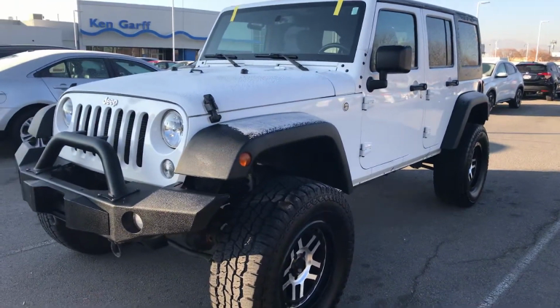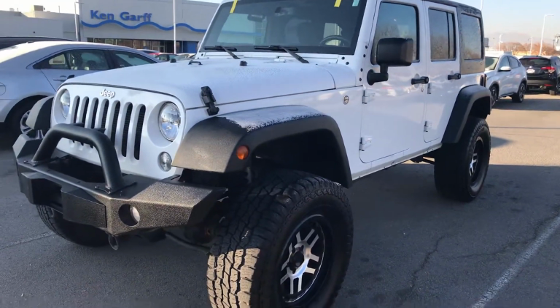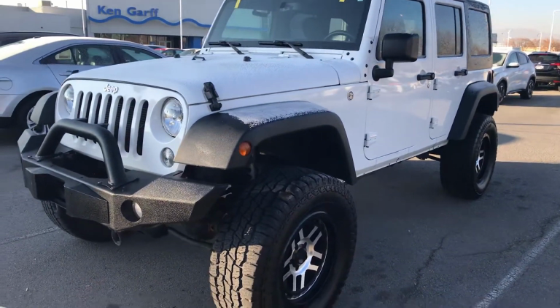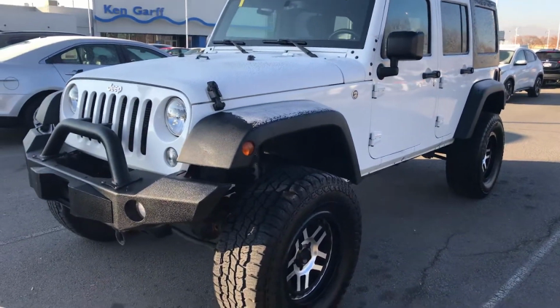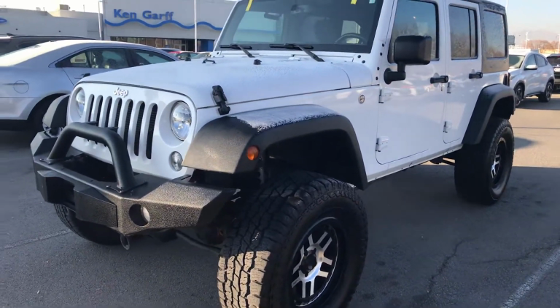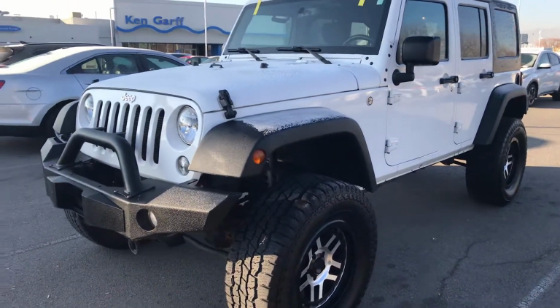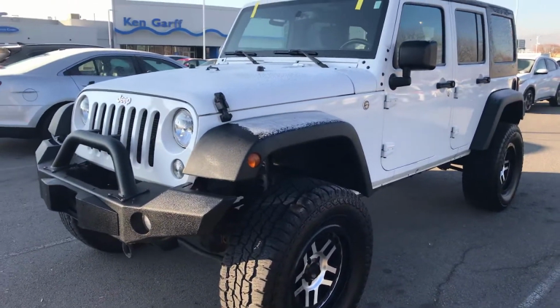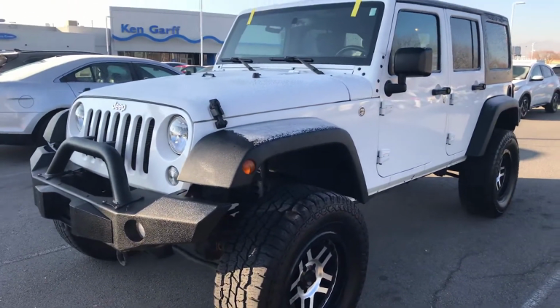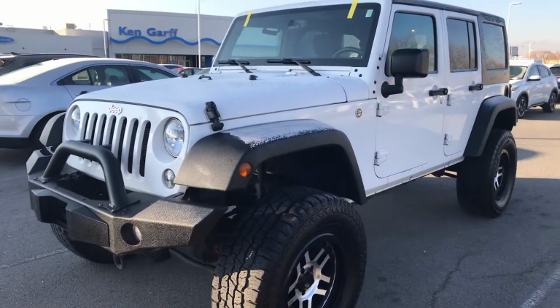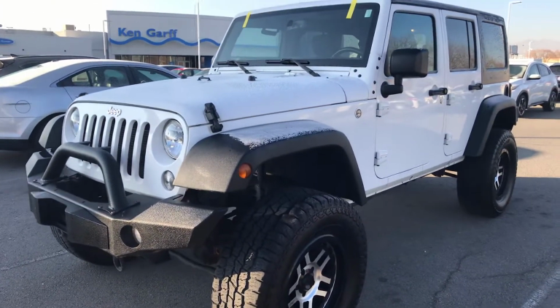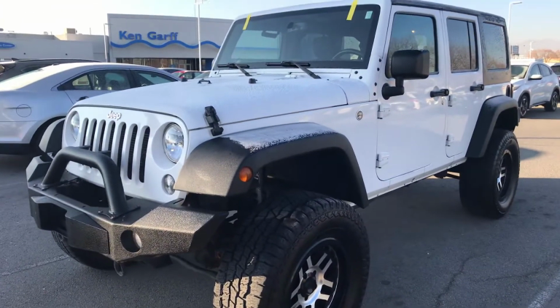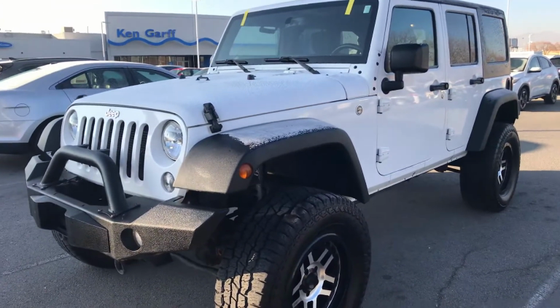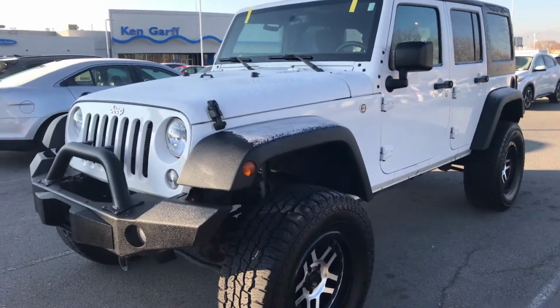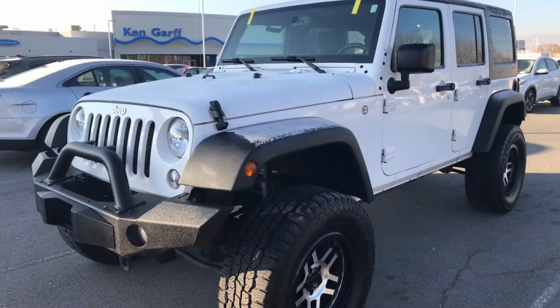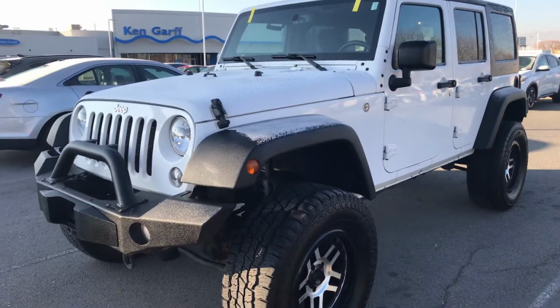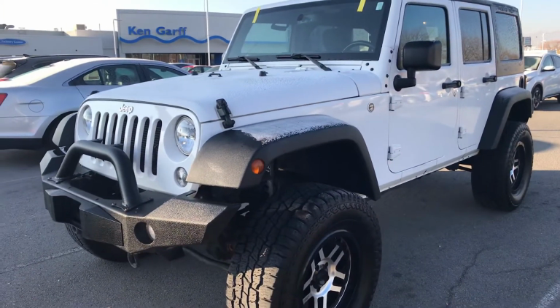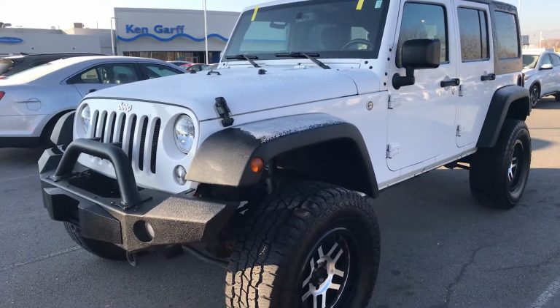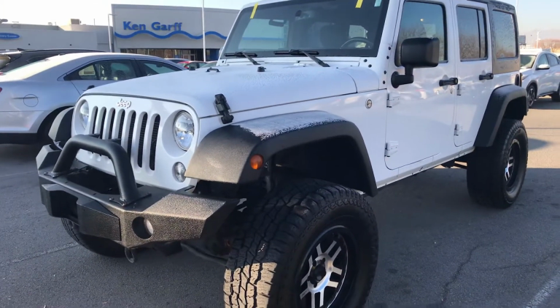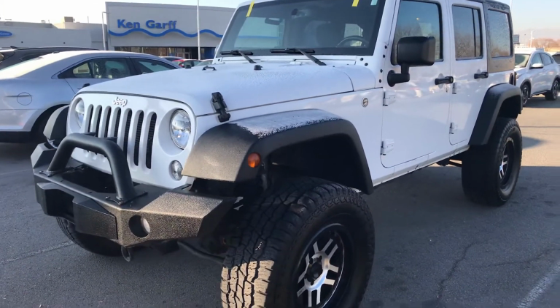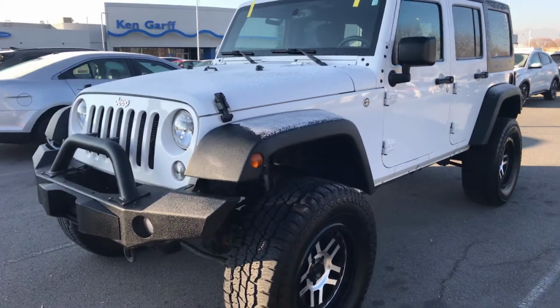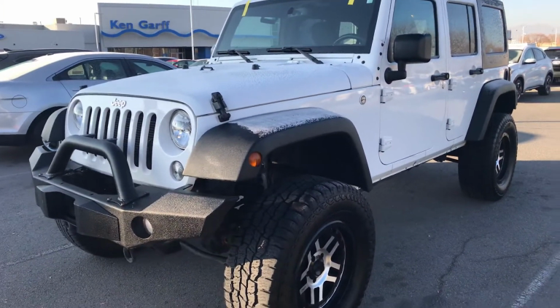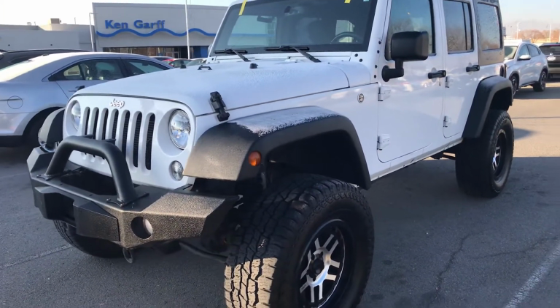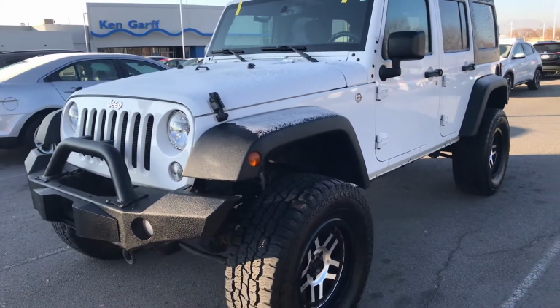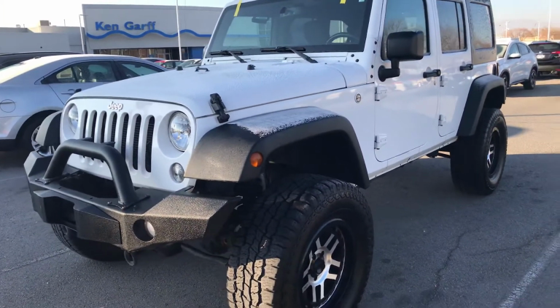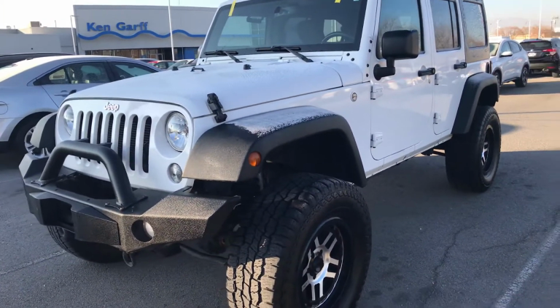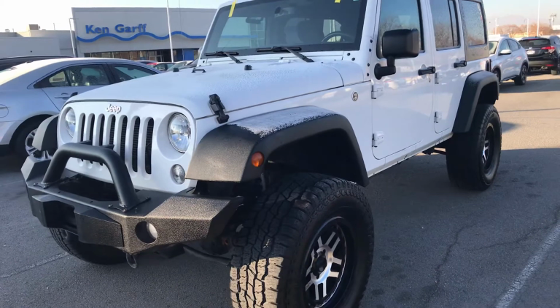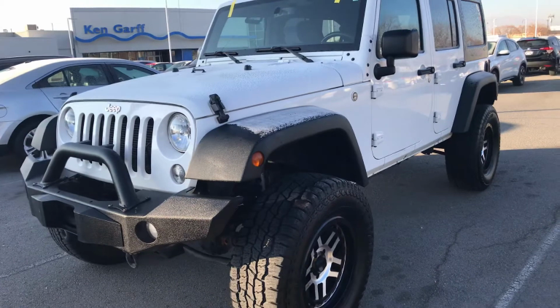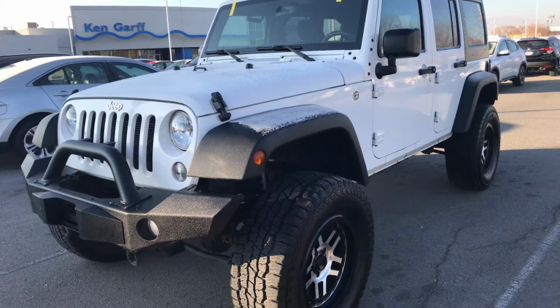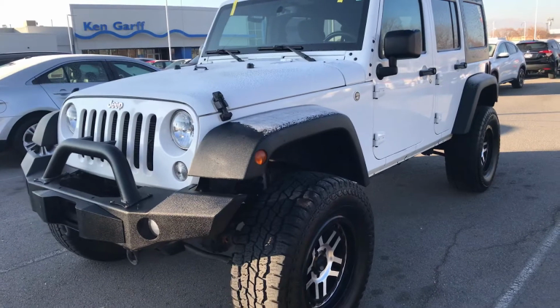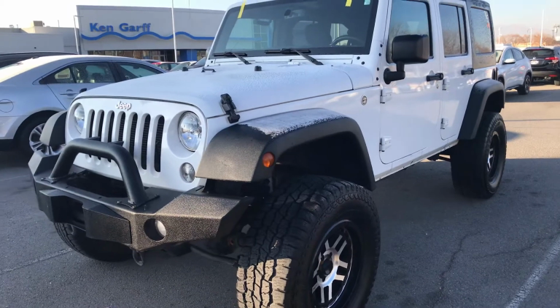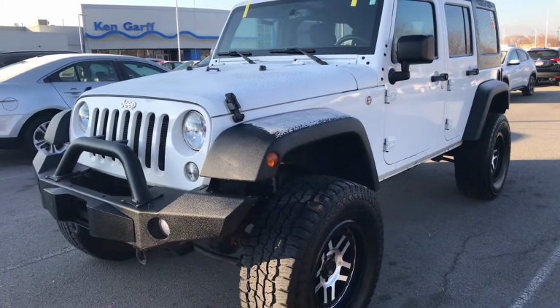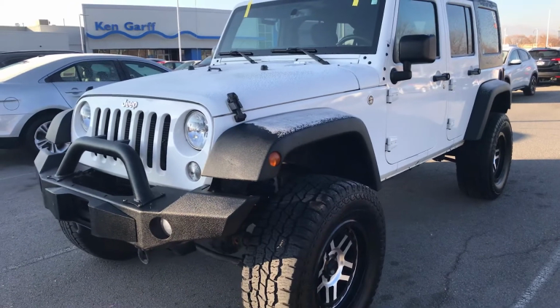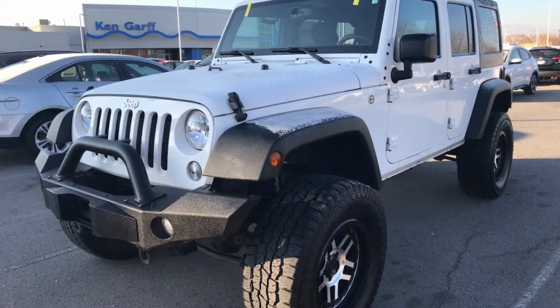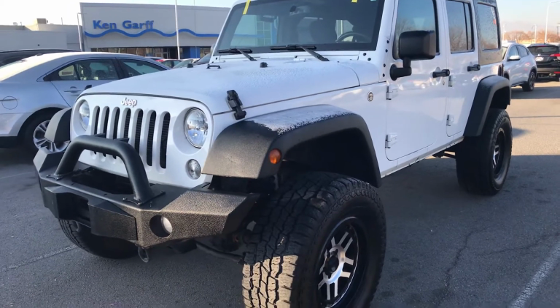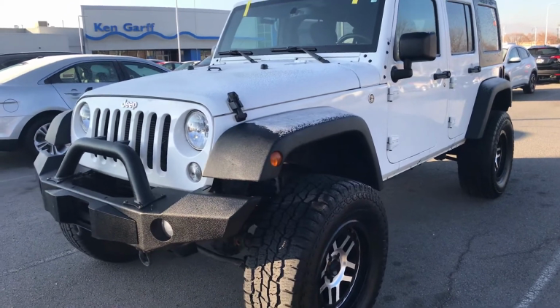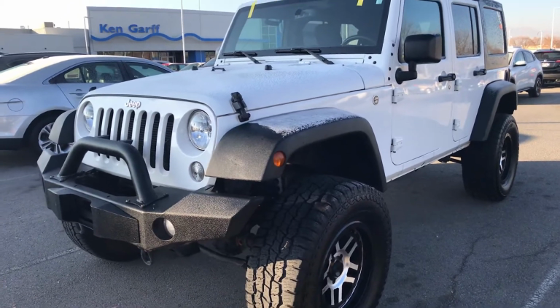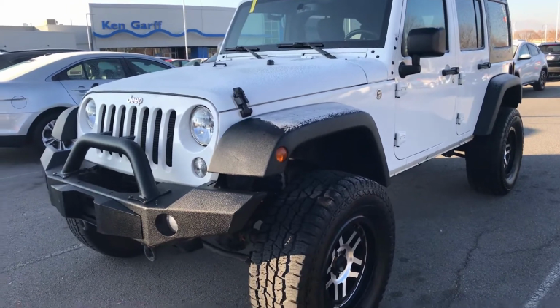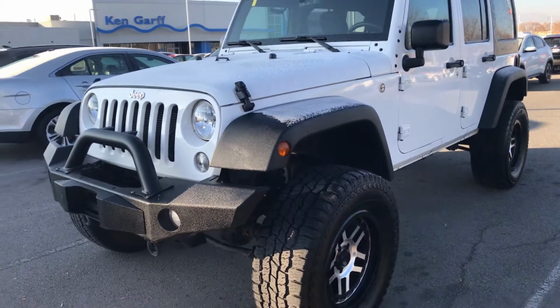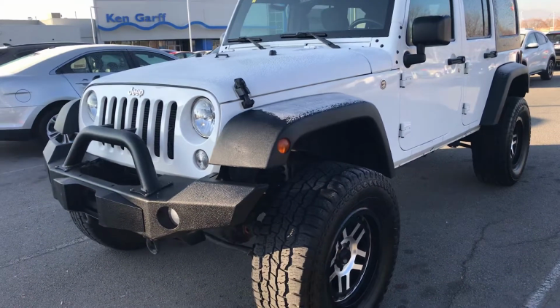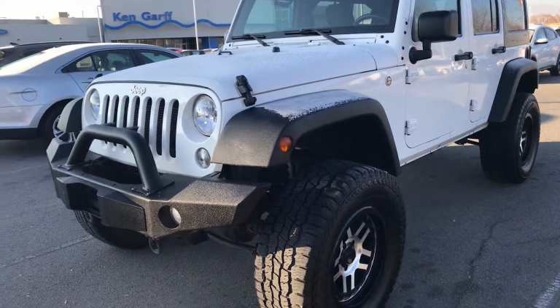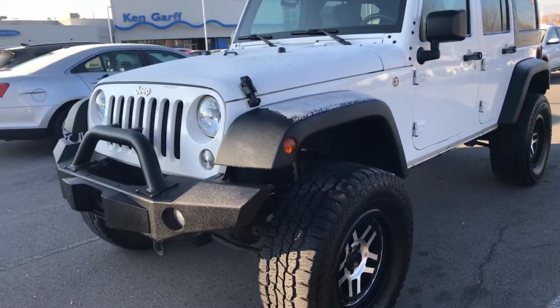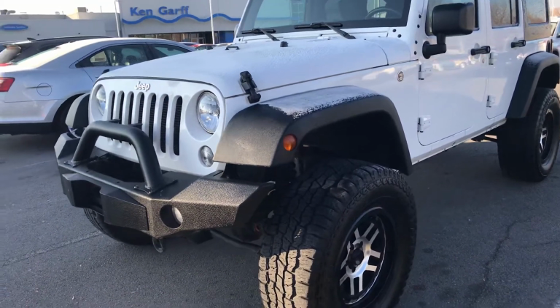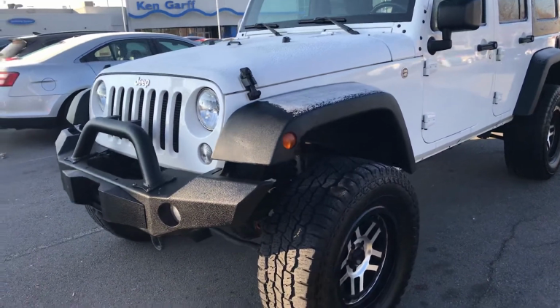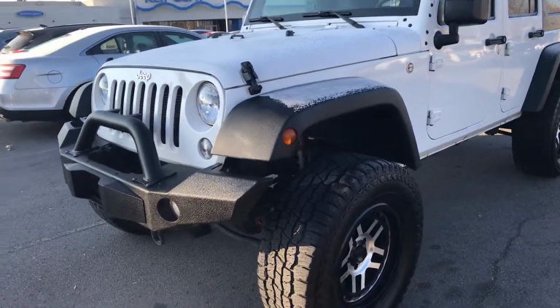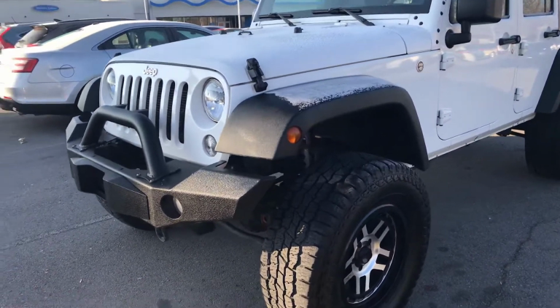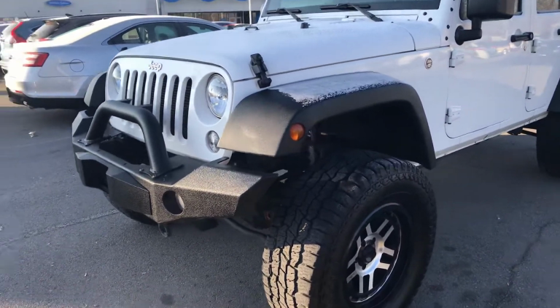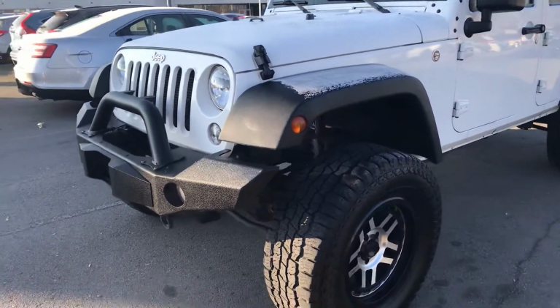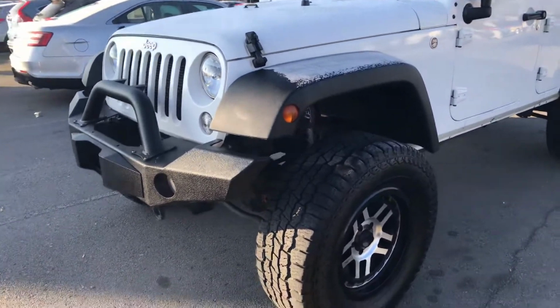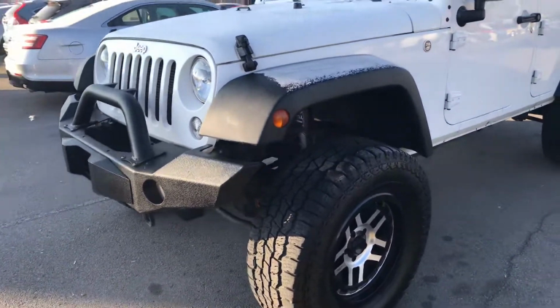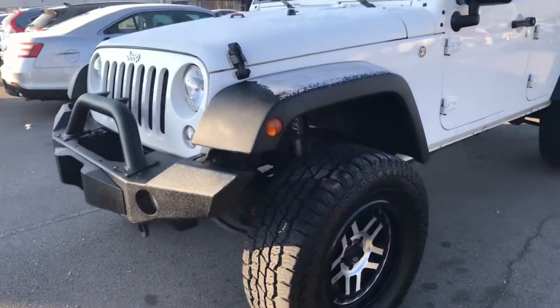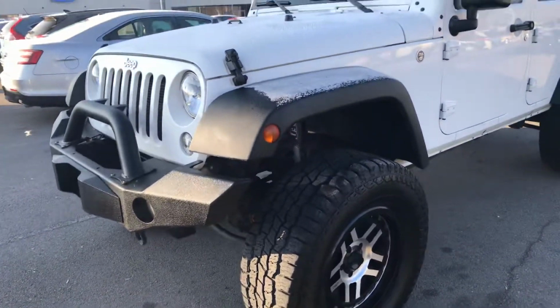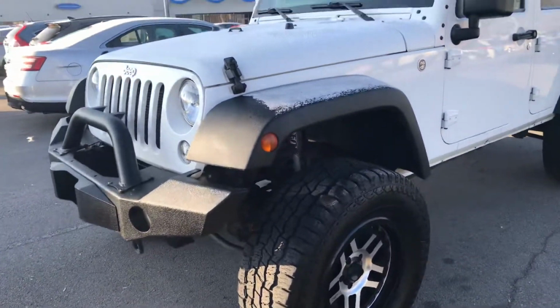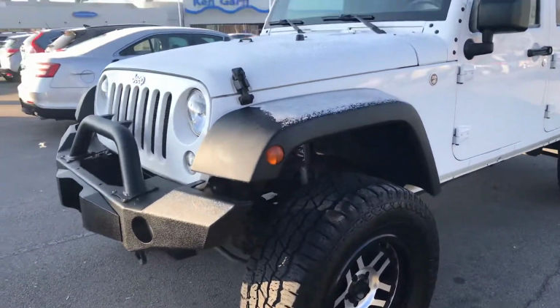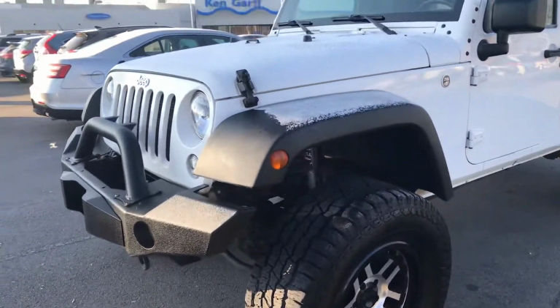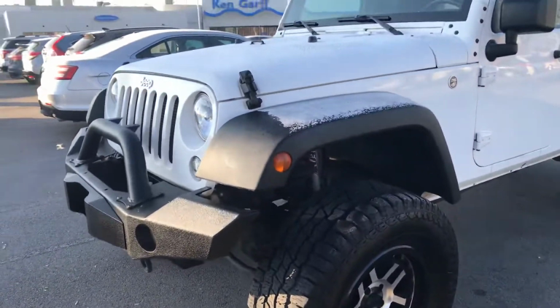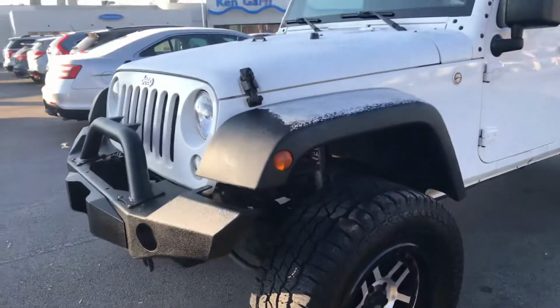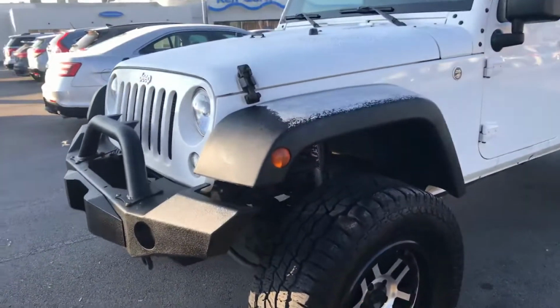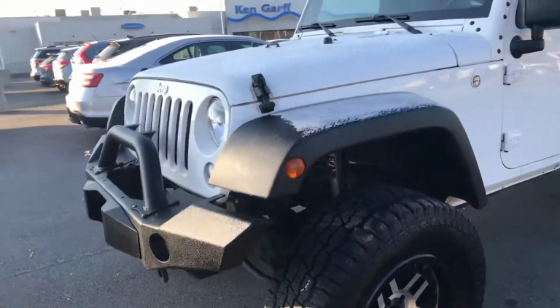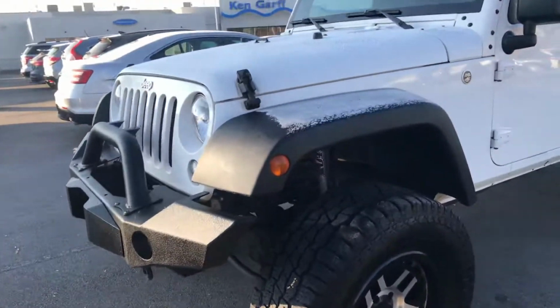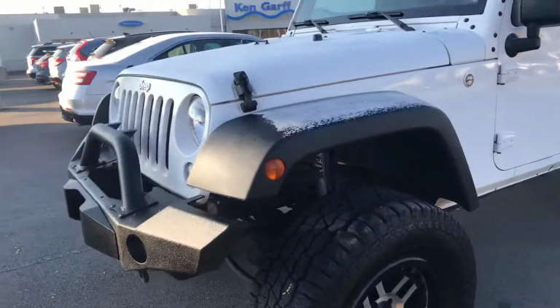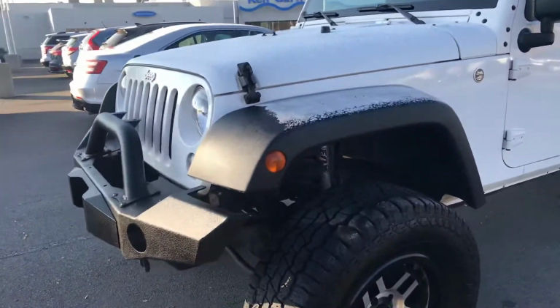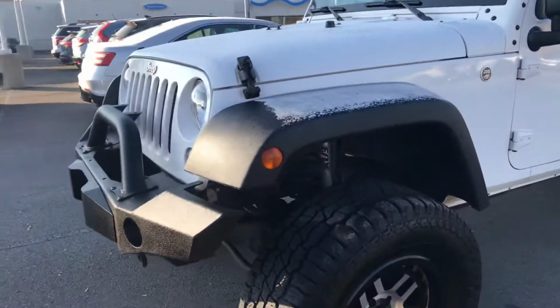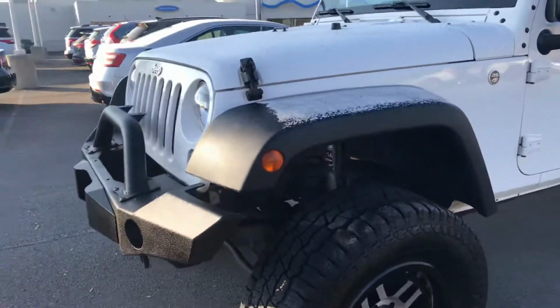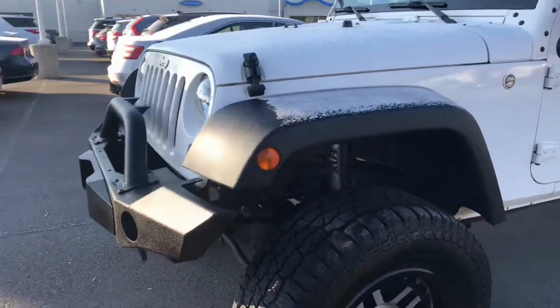It is in white with the dark gray cloth. This vehicle is pretty cool.